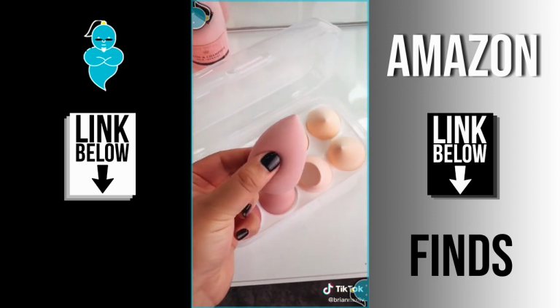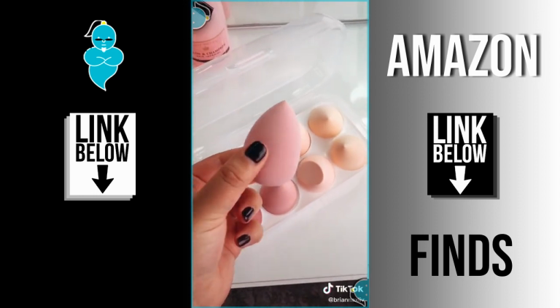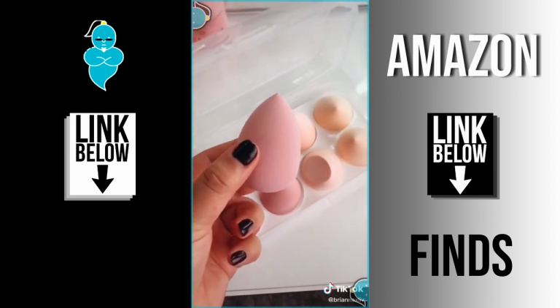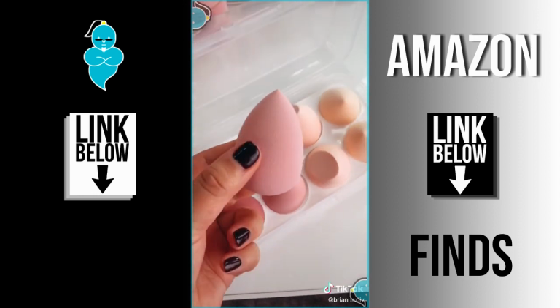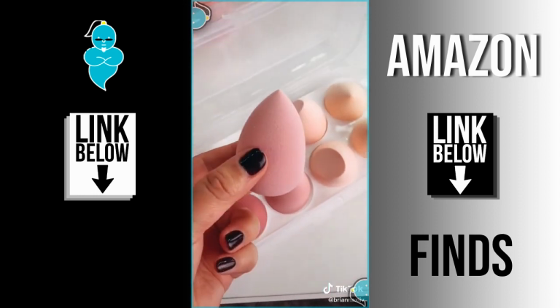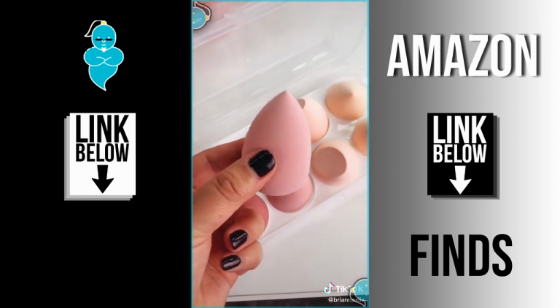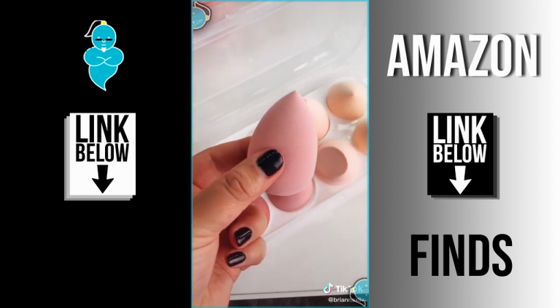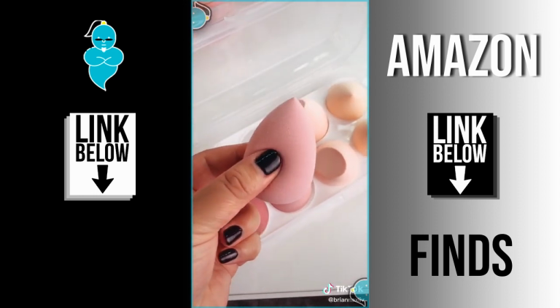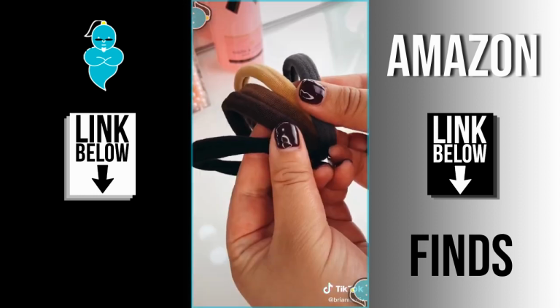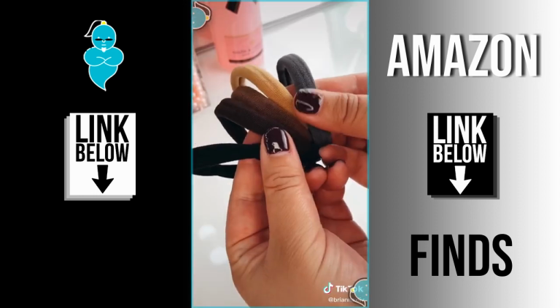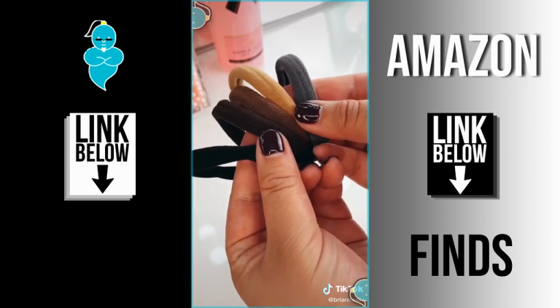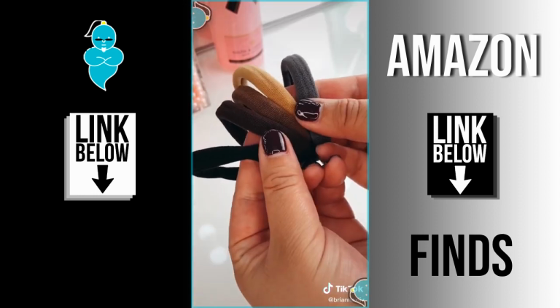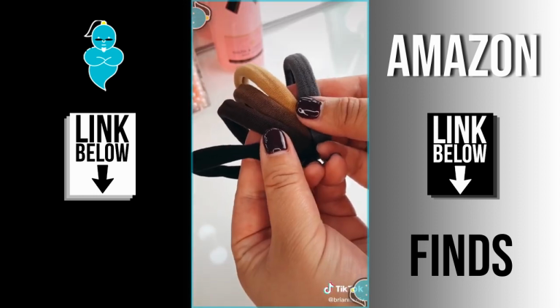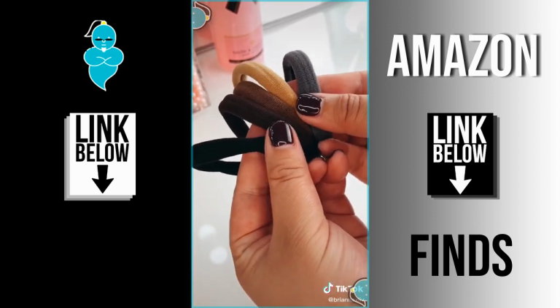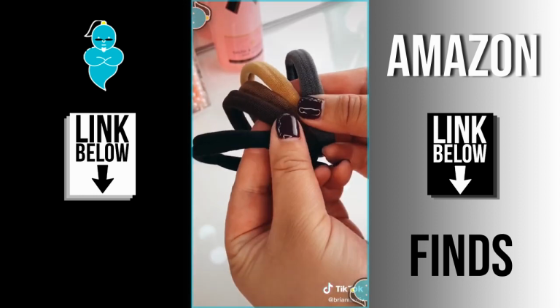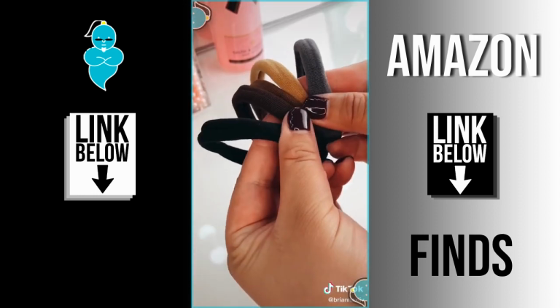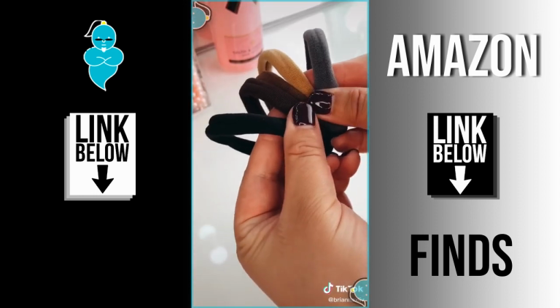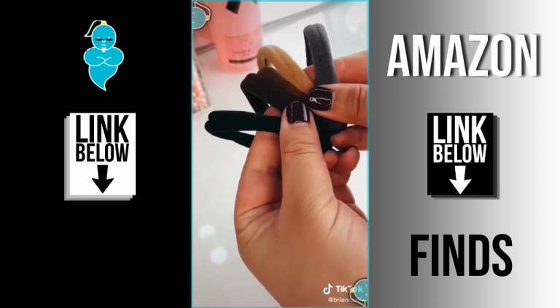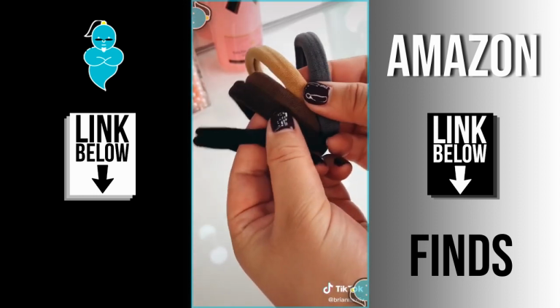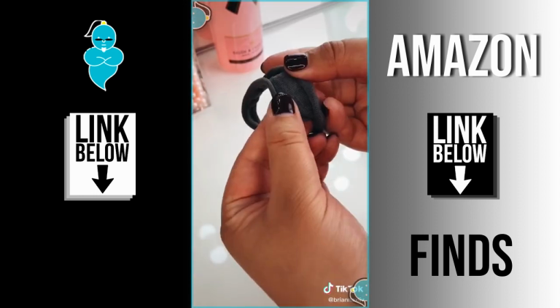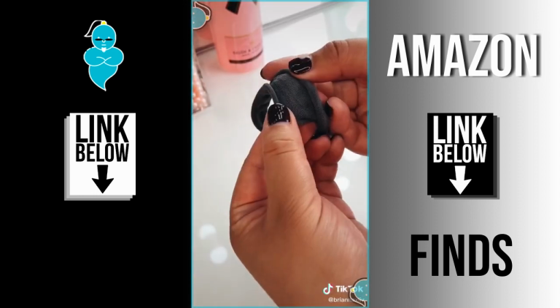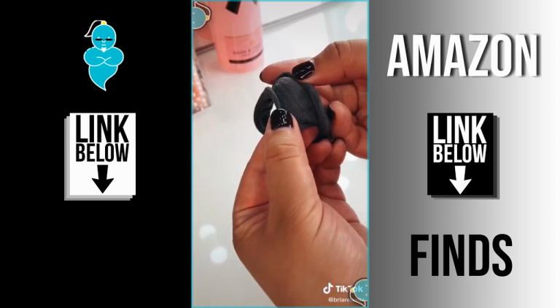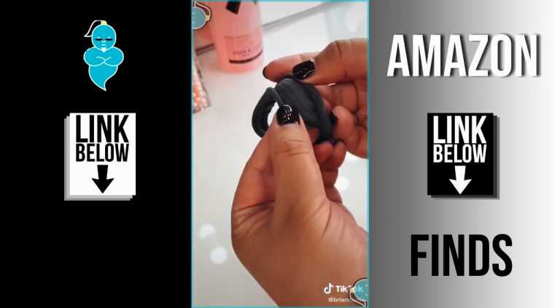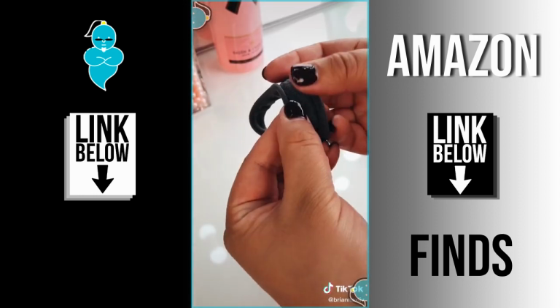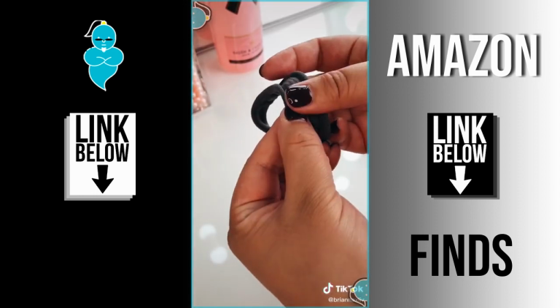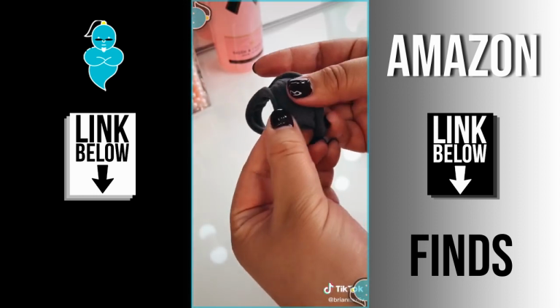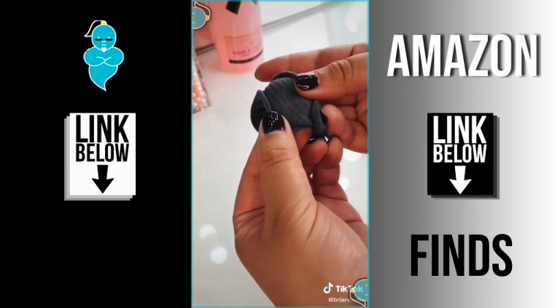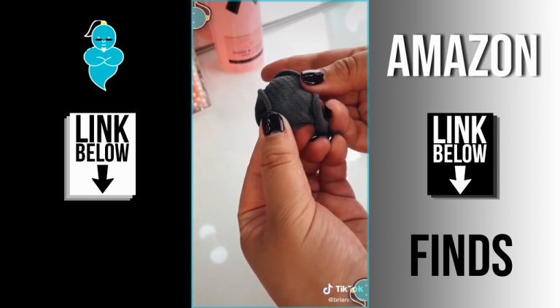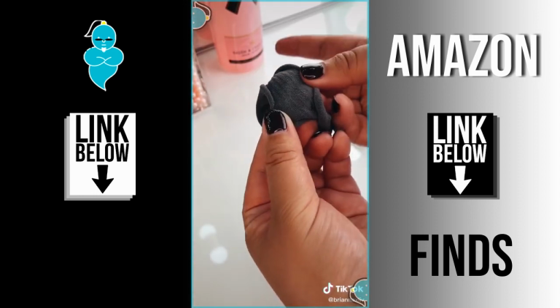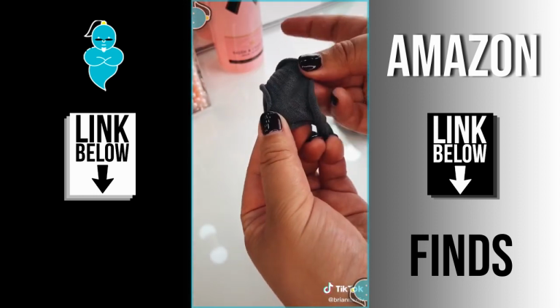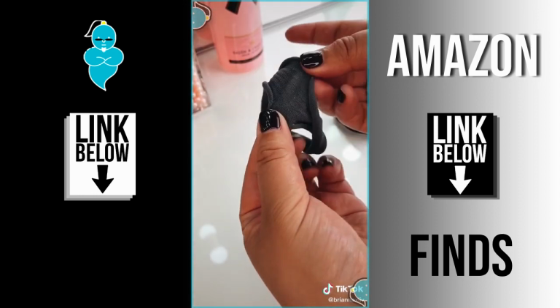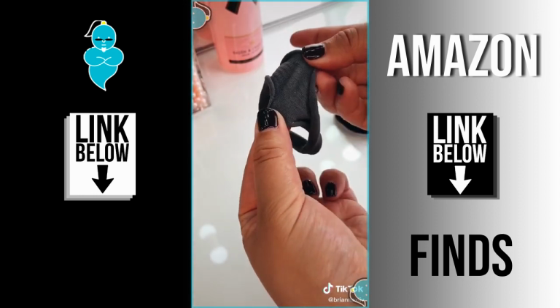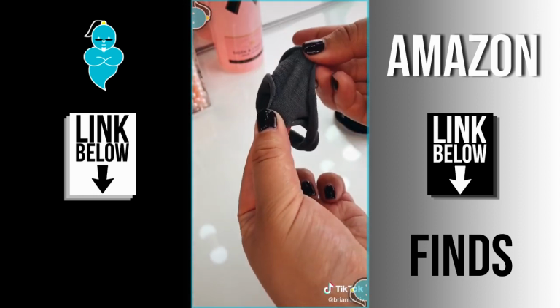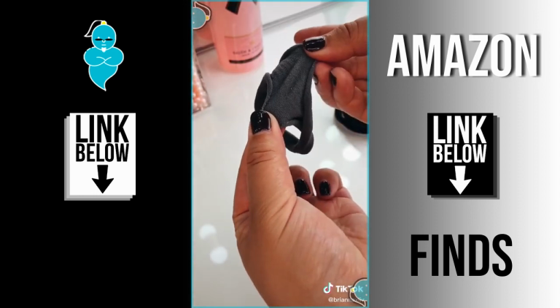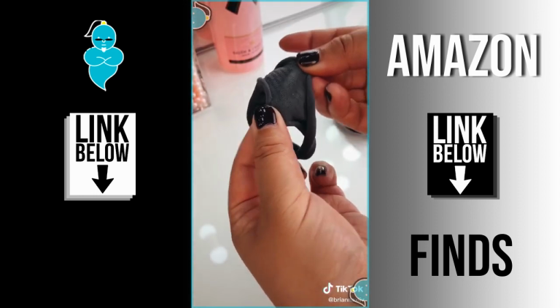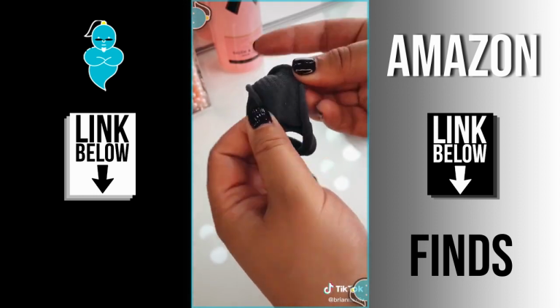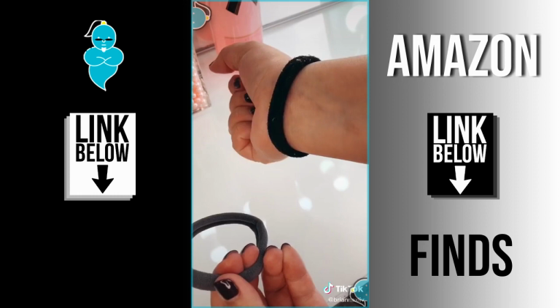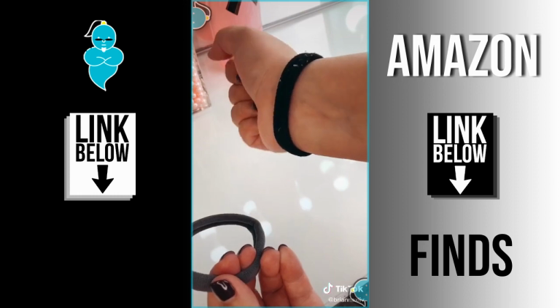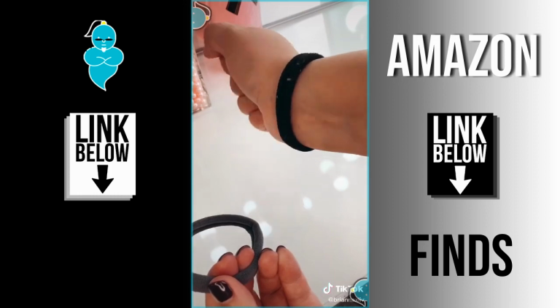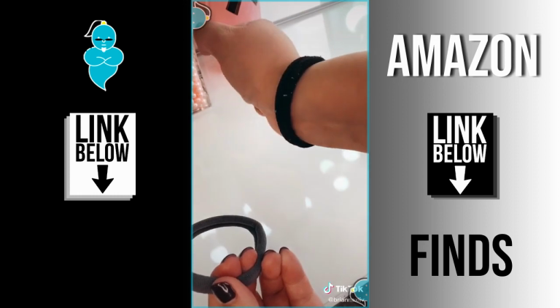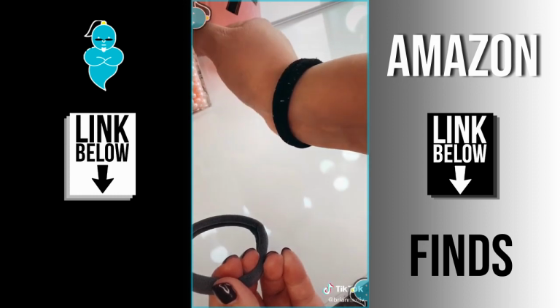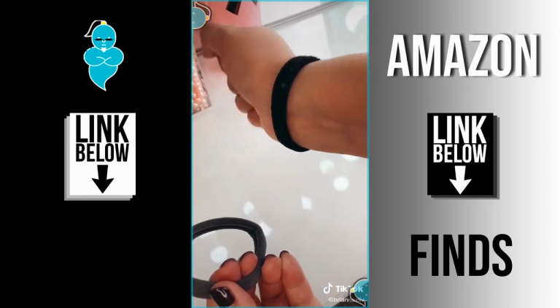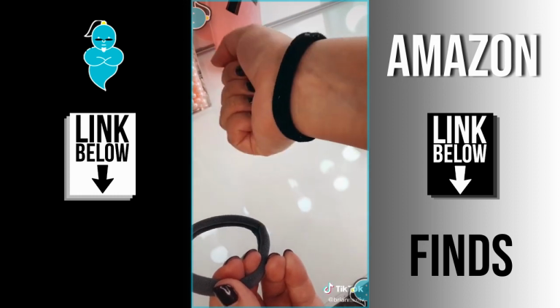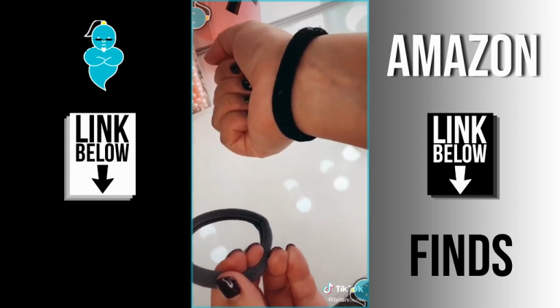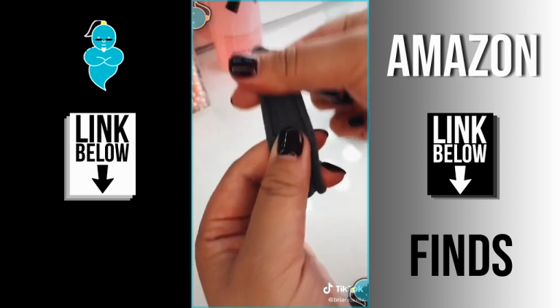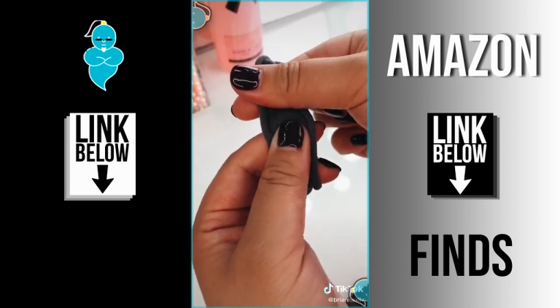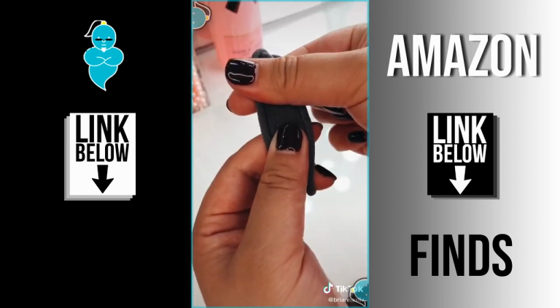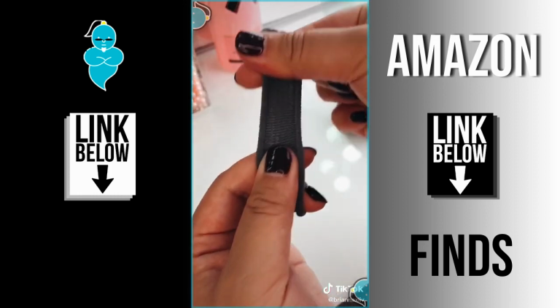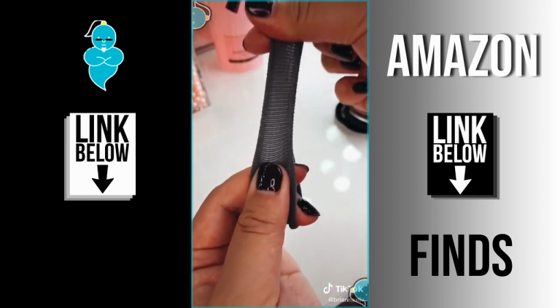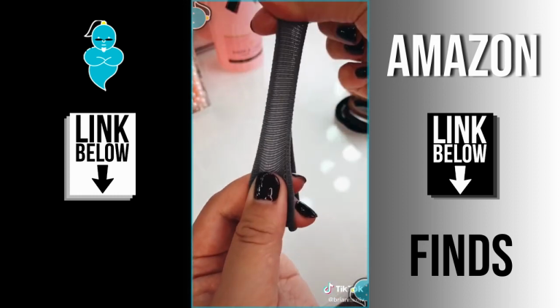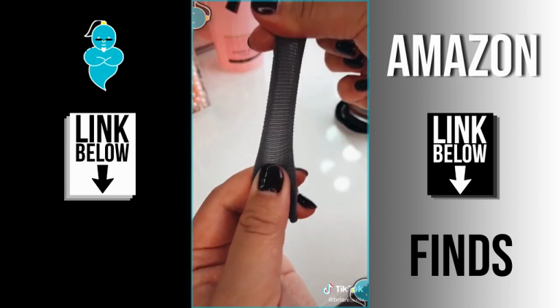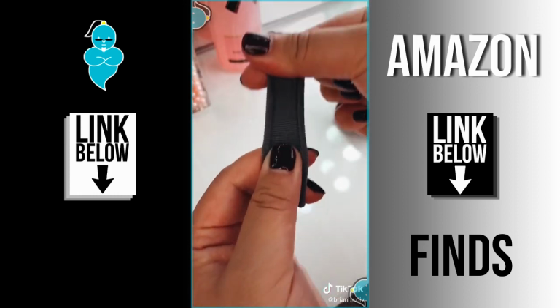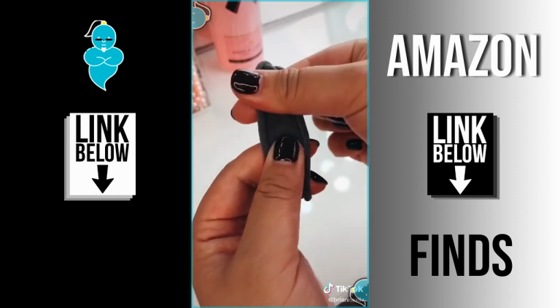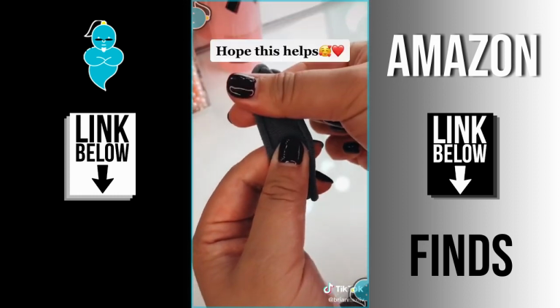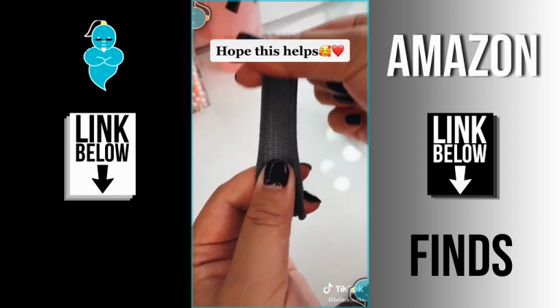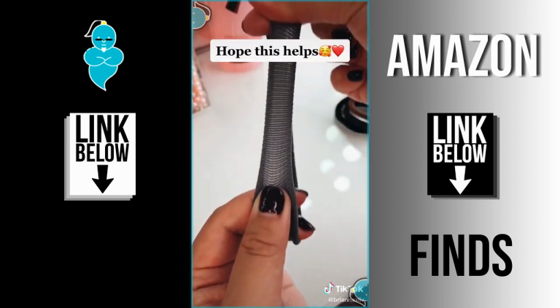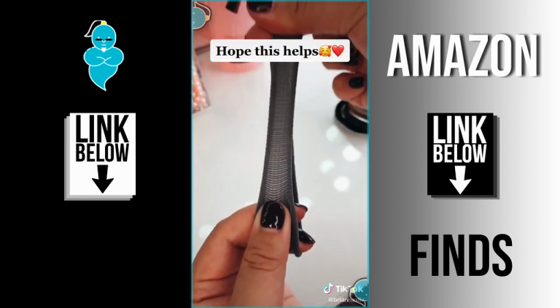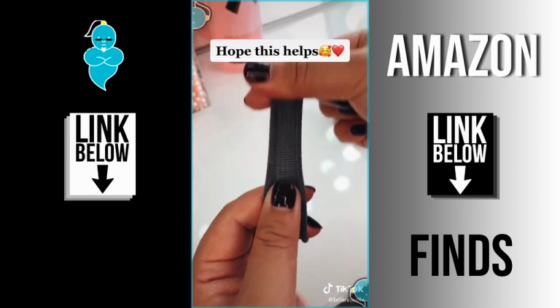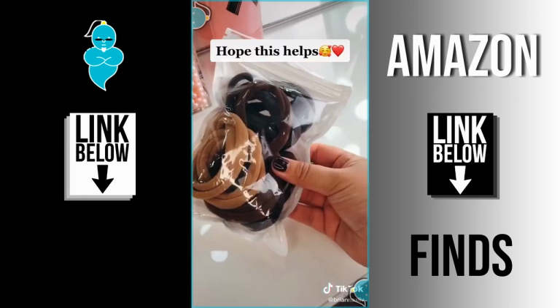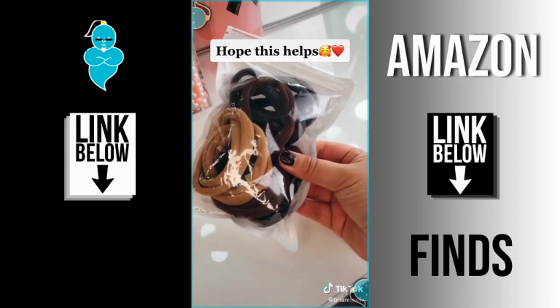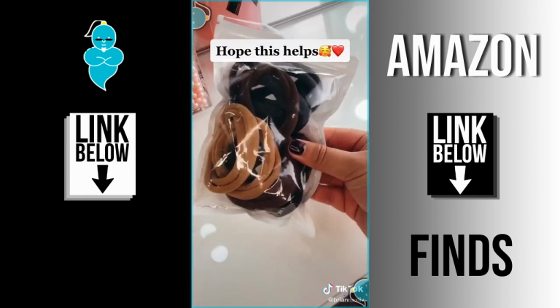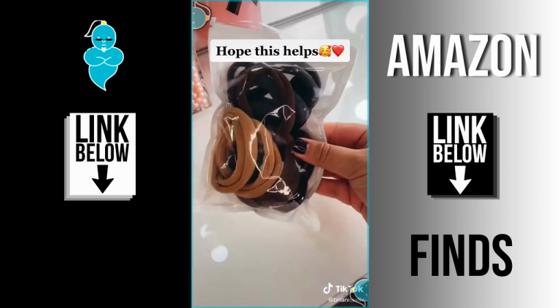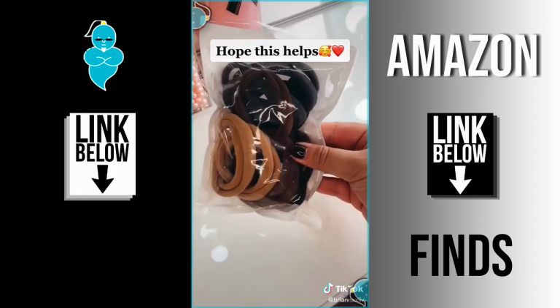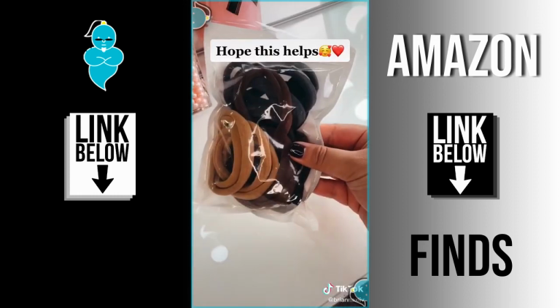These seamless hair ties are so soft and they won't crease or break your hair. I have thick long hair and this is the only way I can stand to wear a high pony.